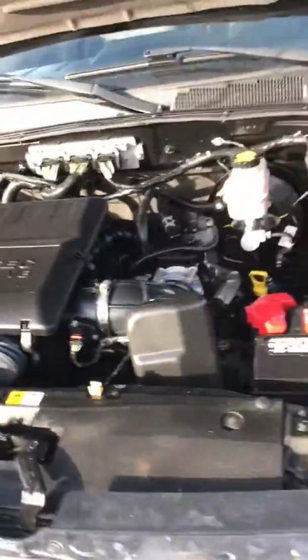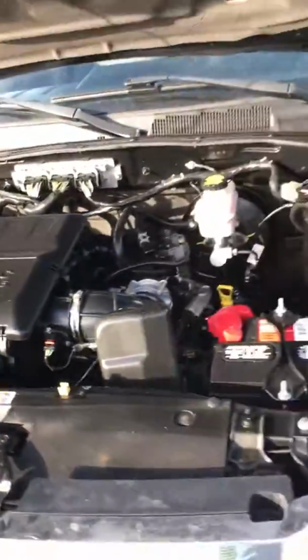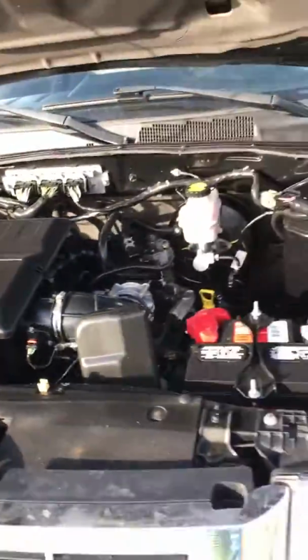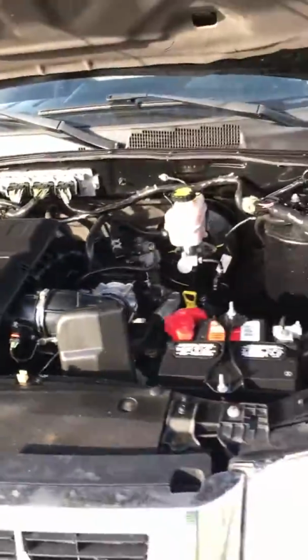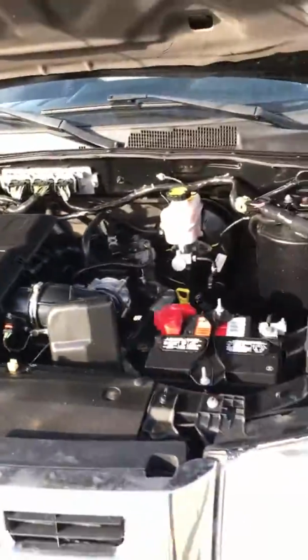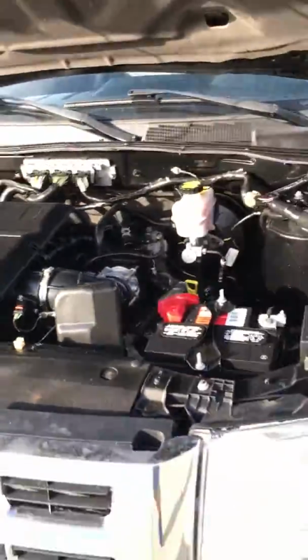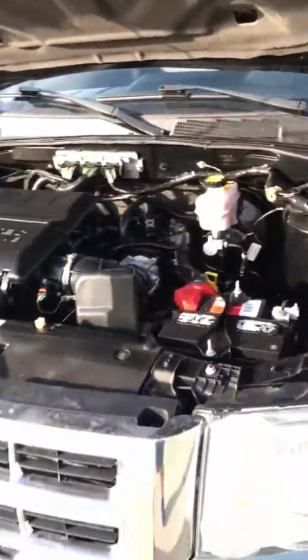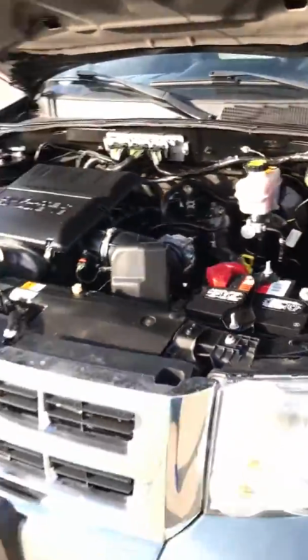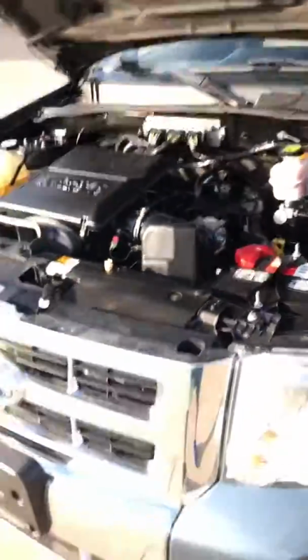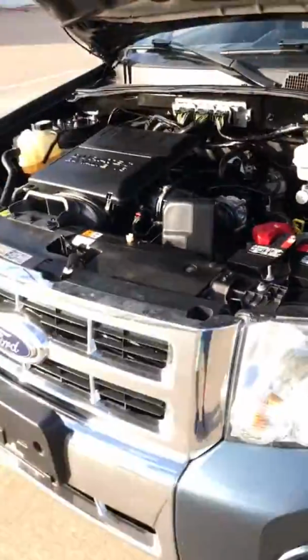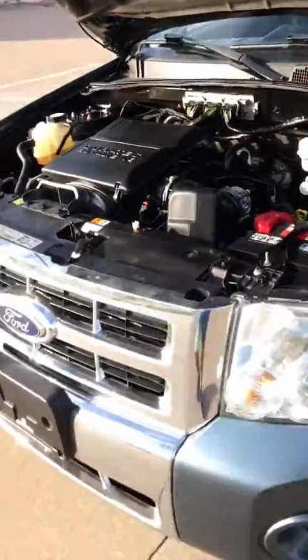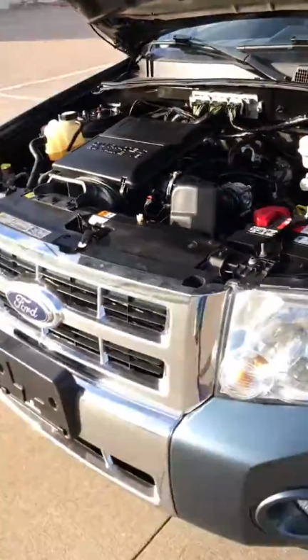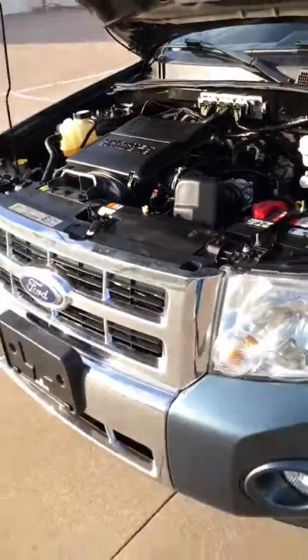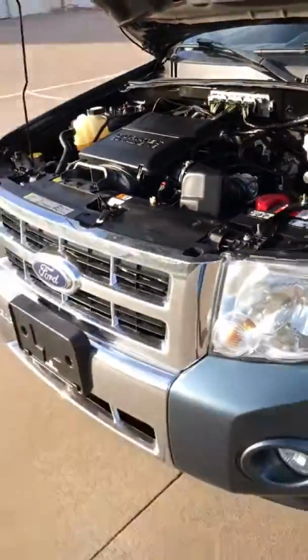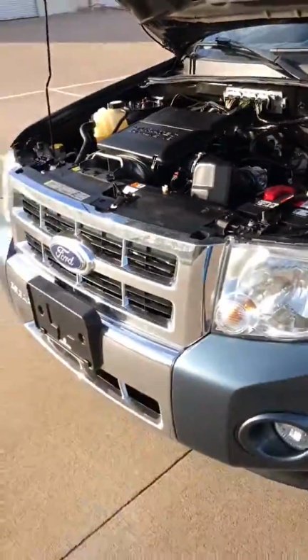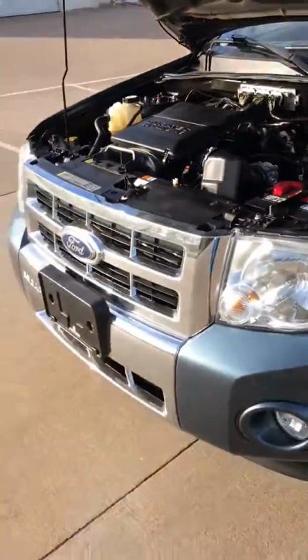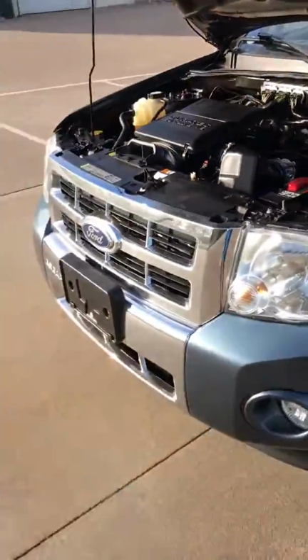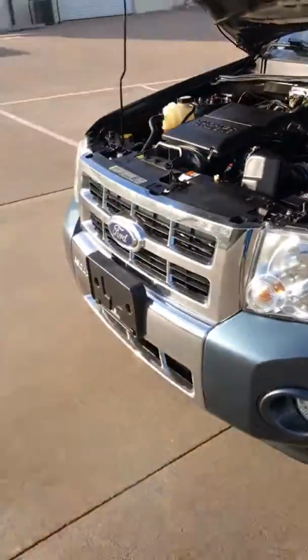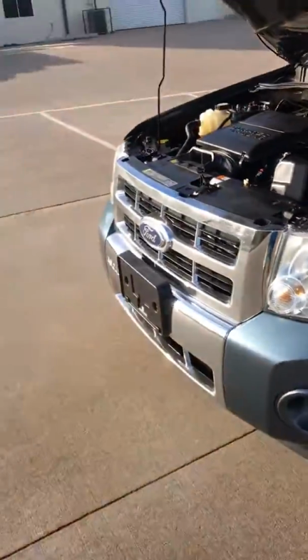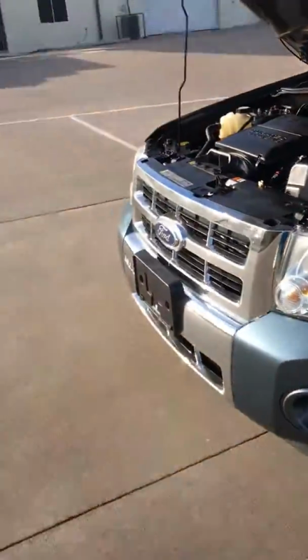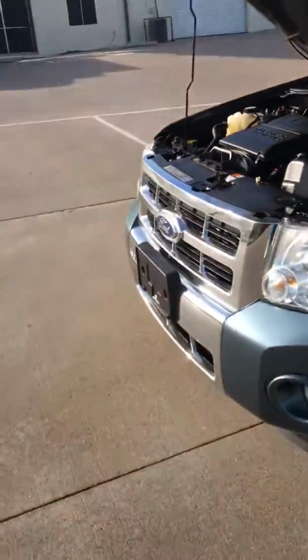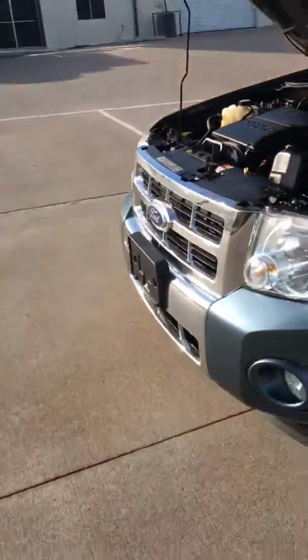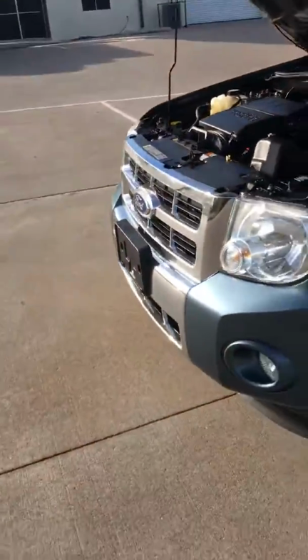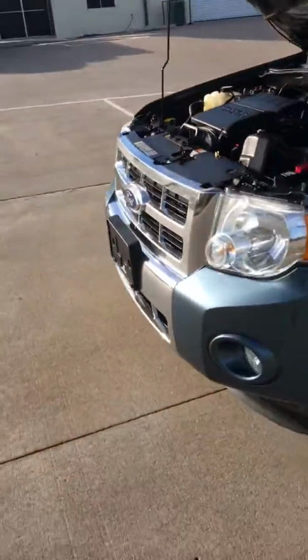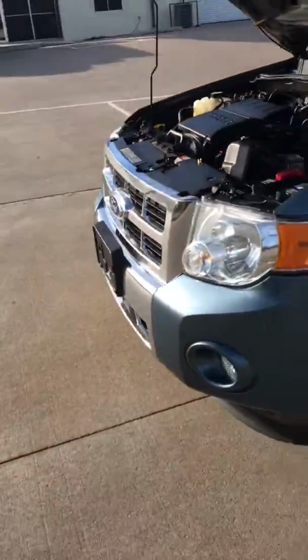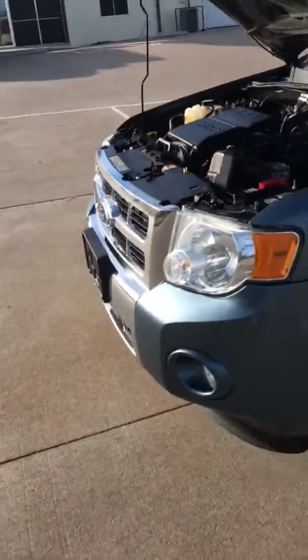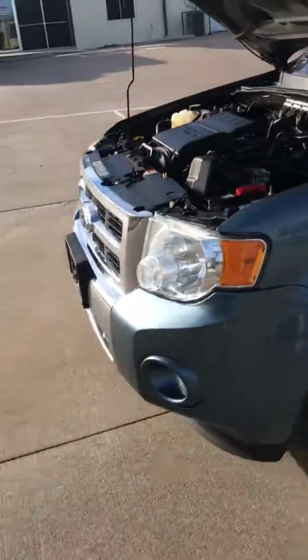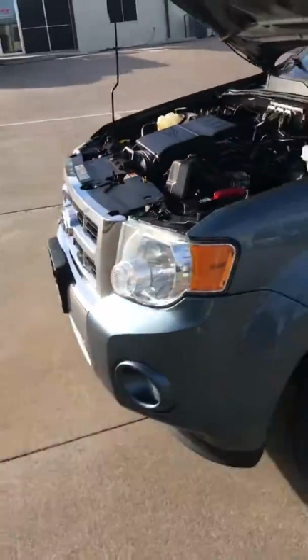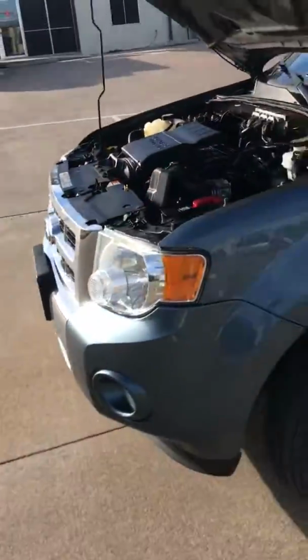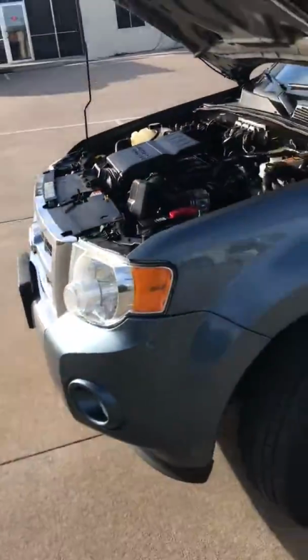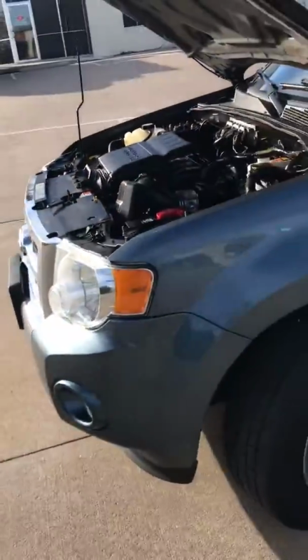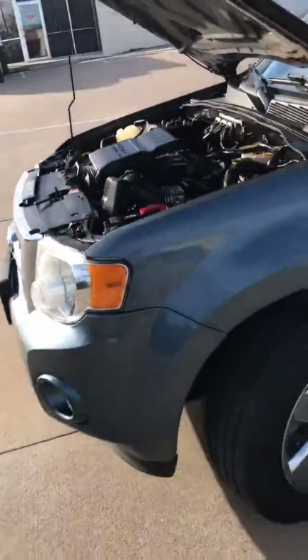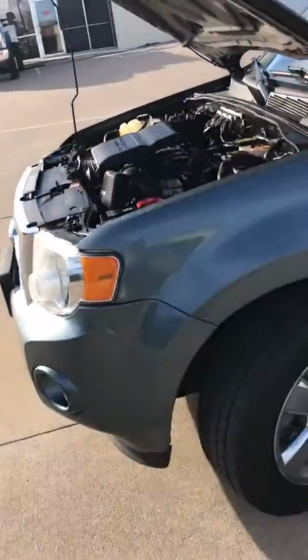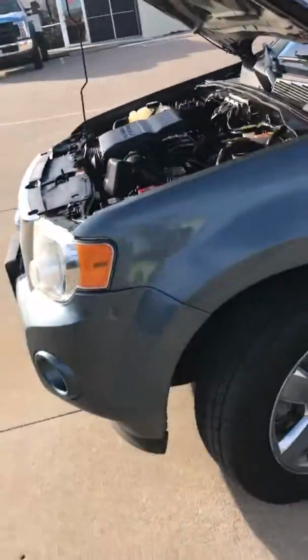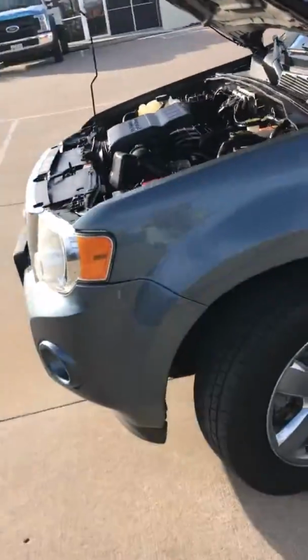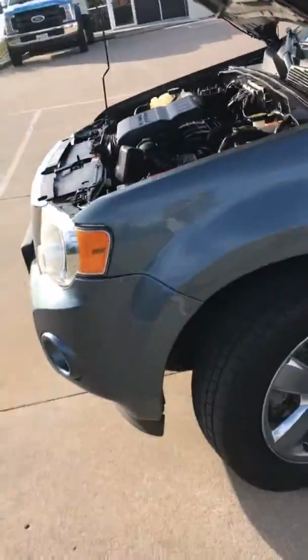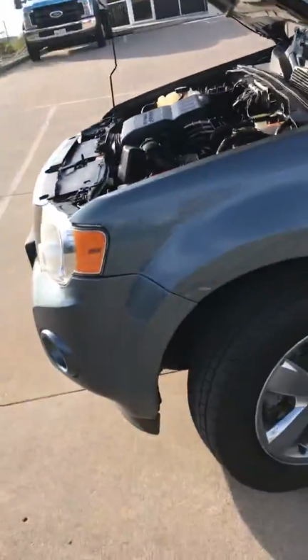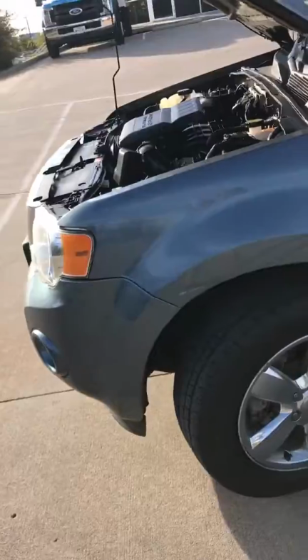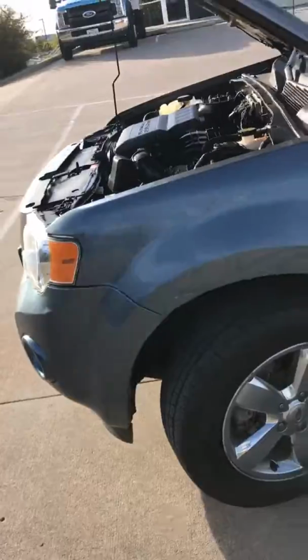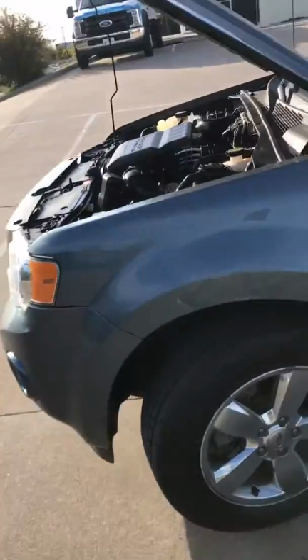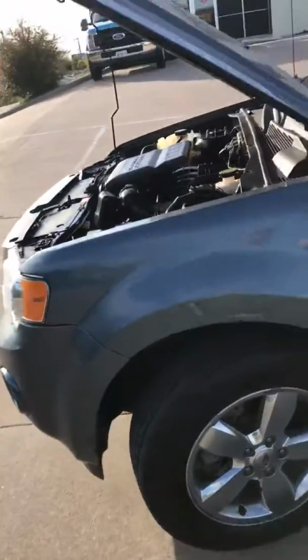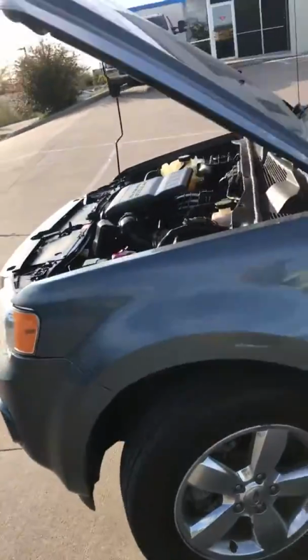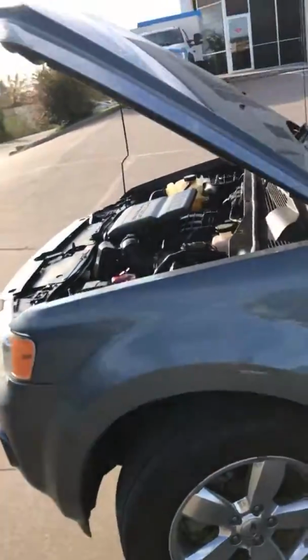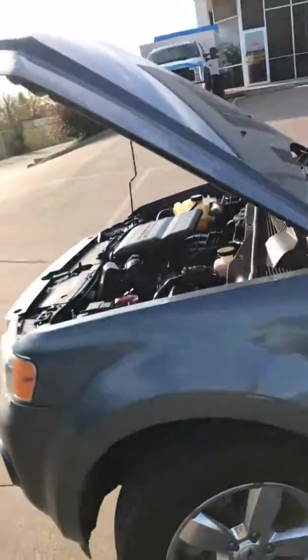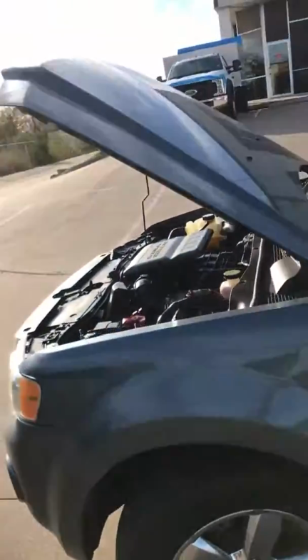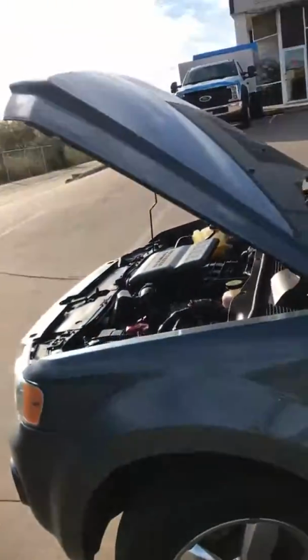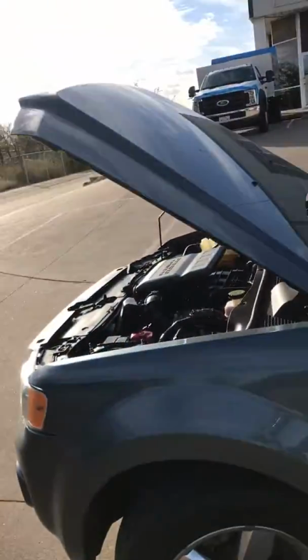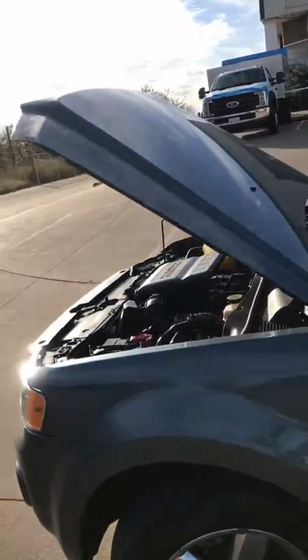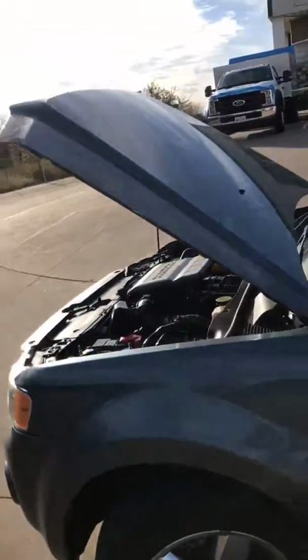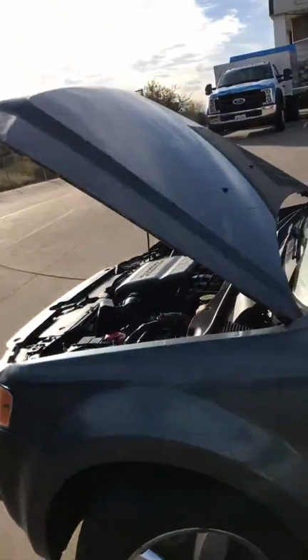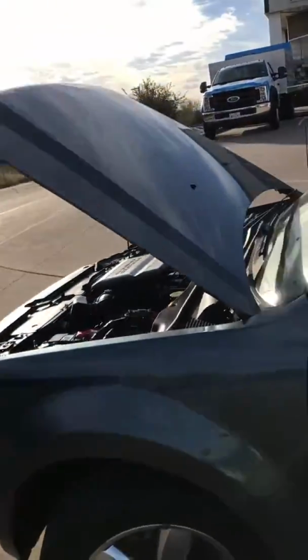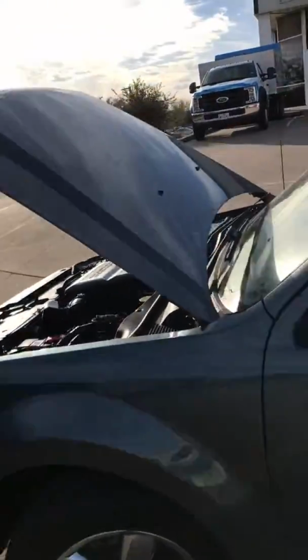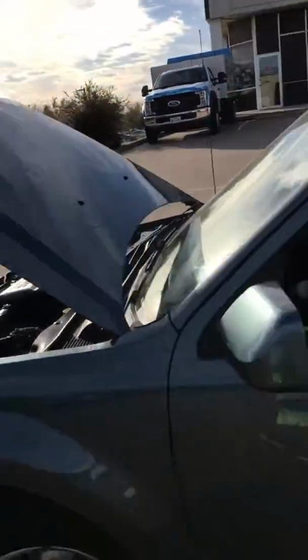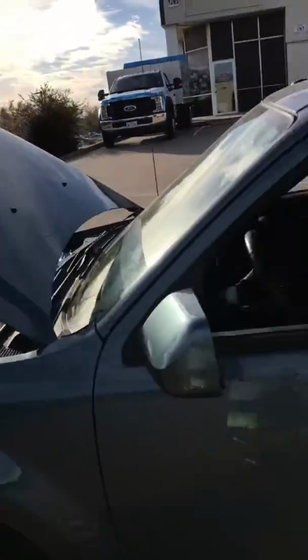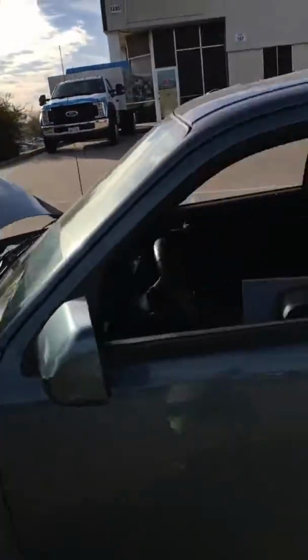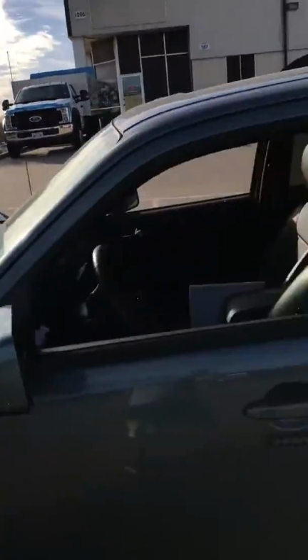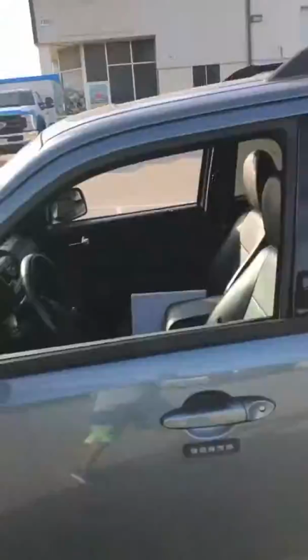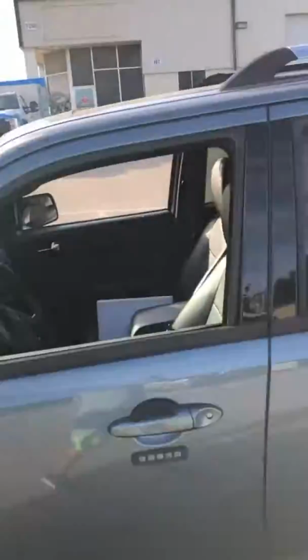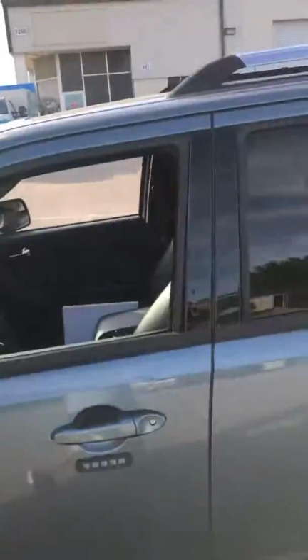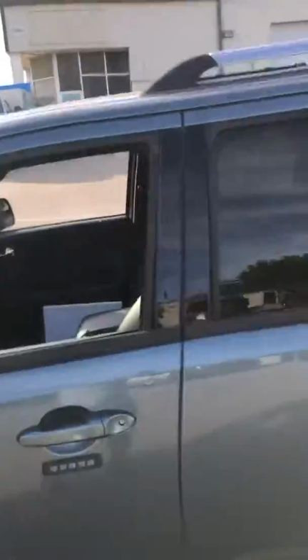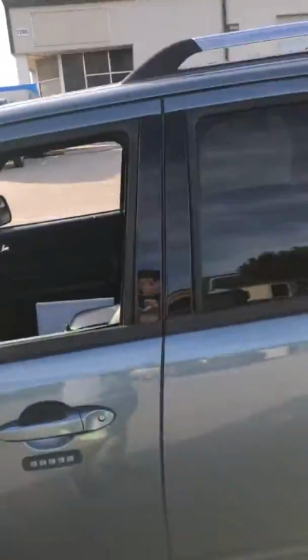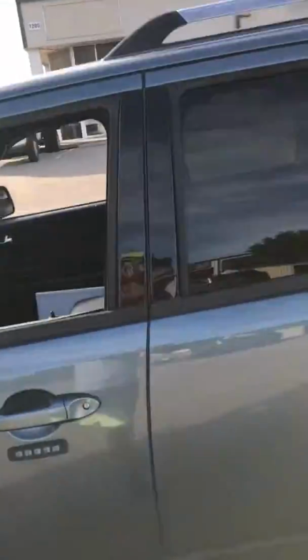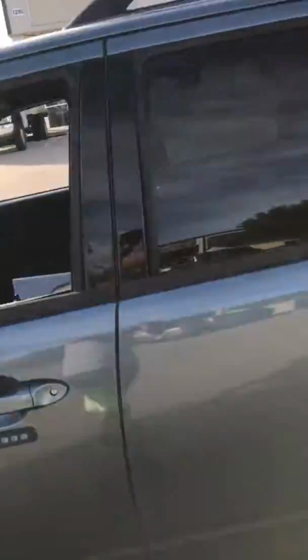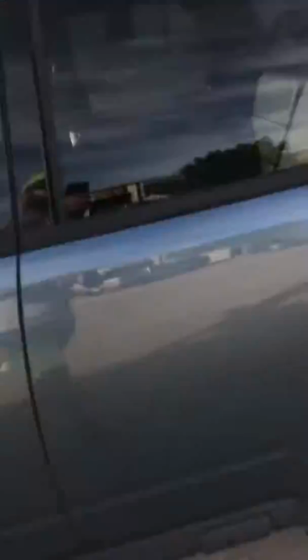2.4 V6, sounds great, well maintained, very clean vehicle here.